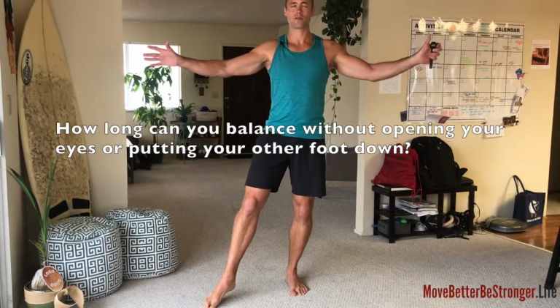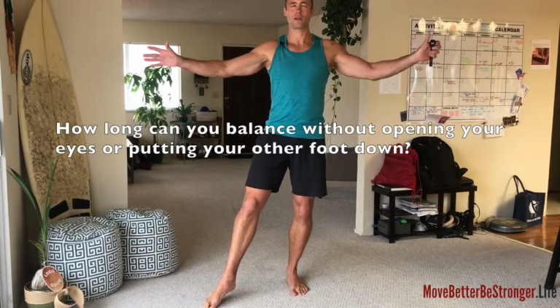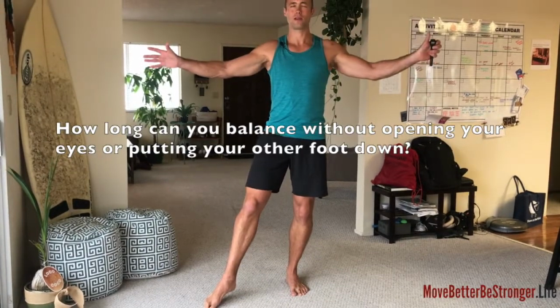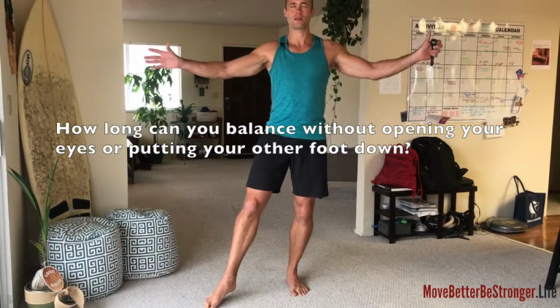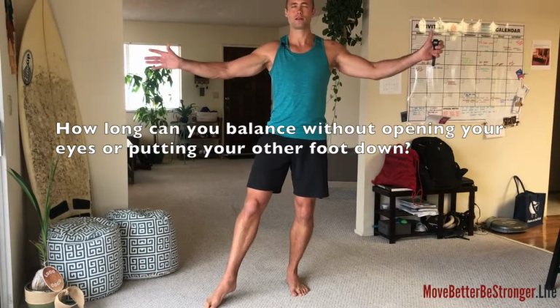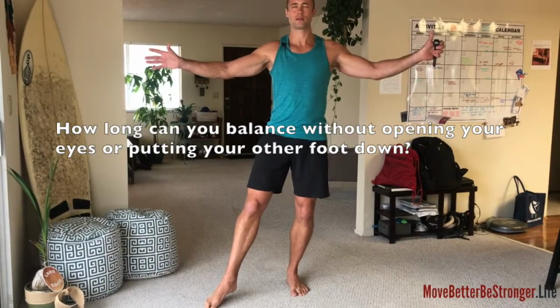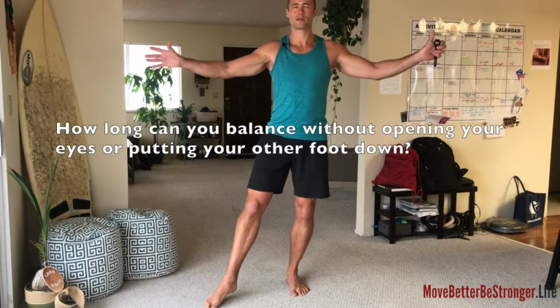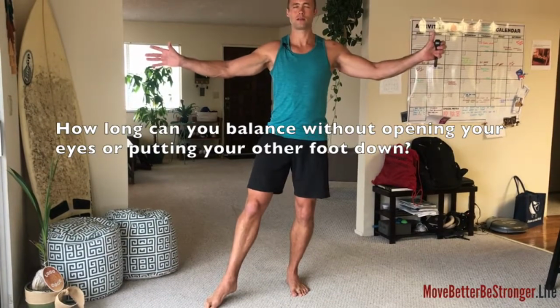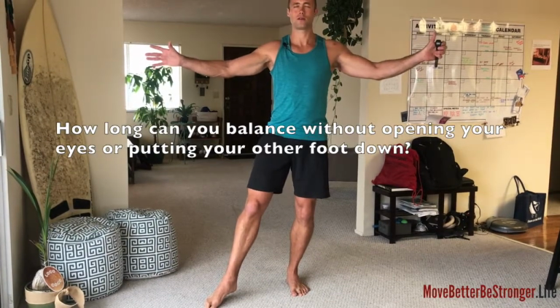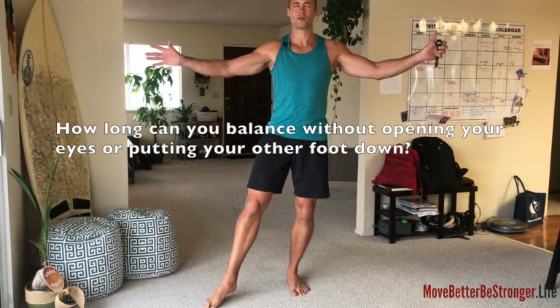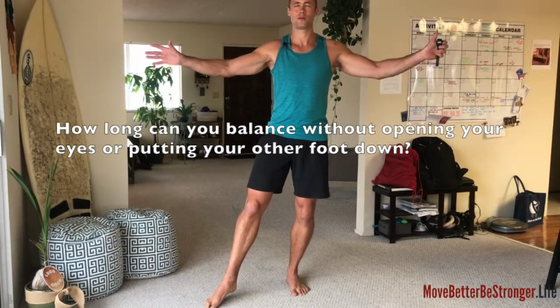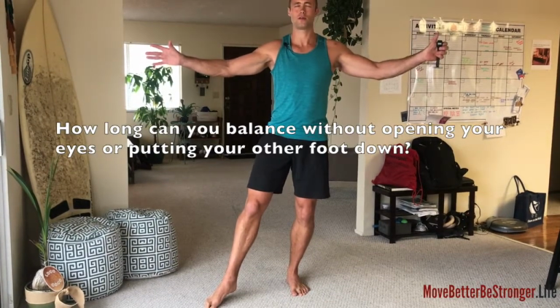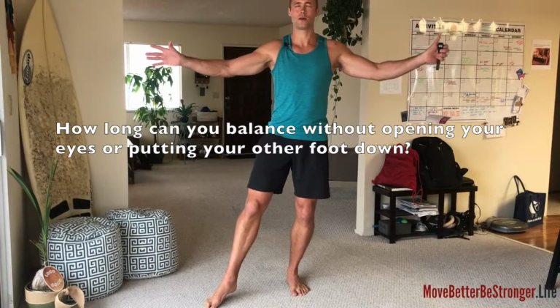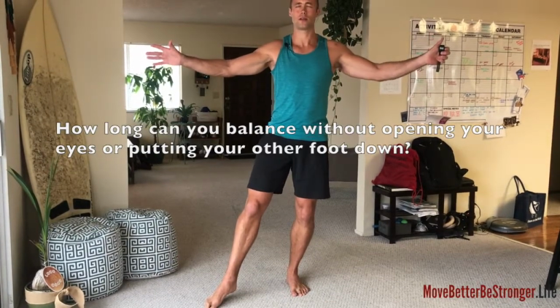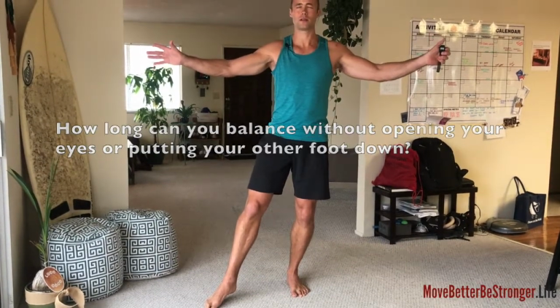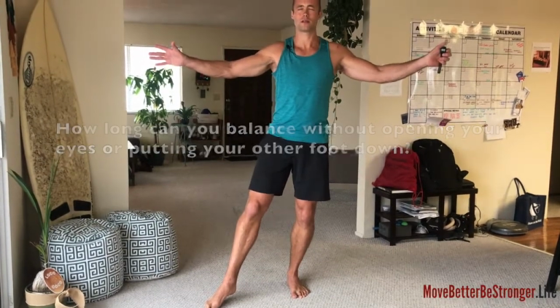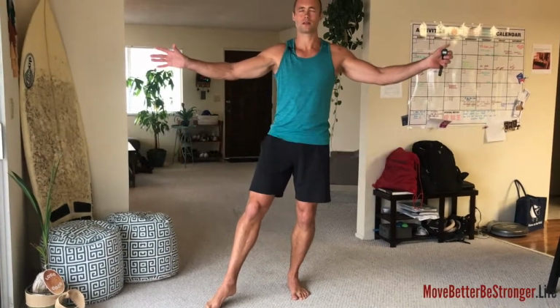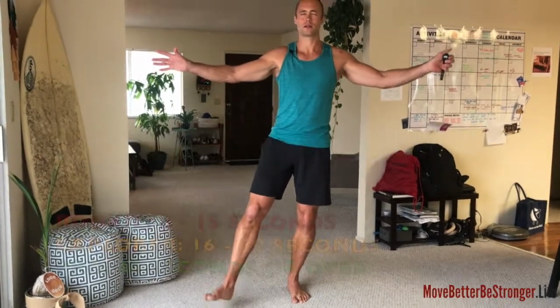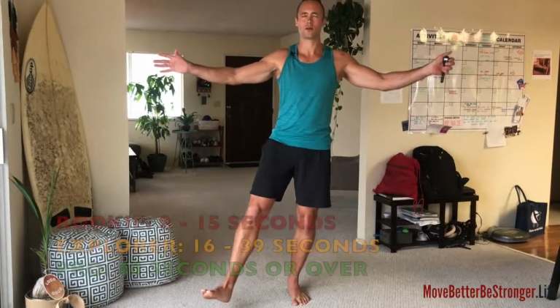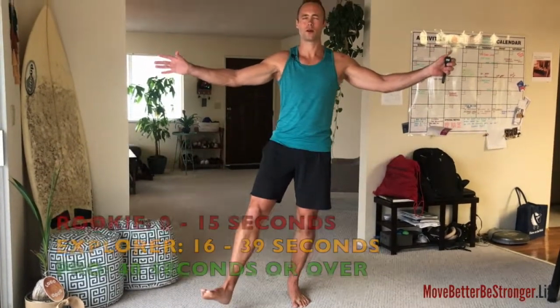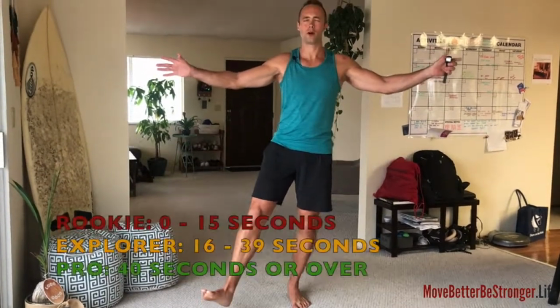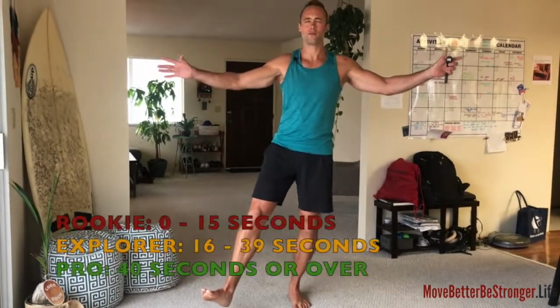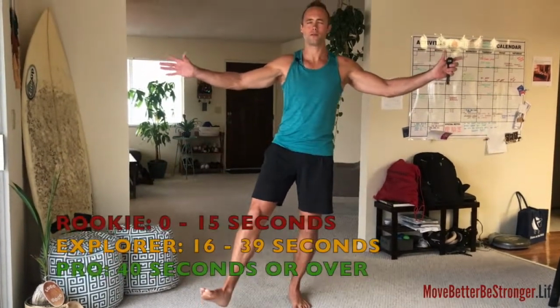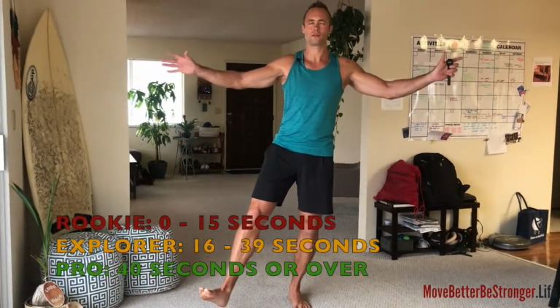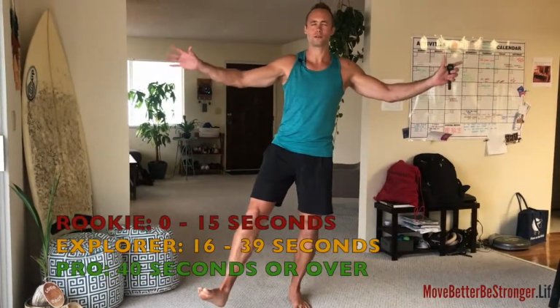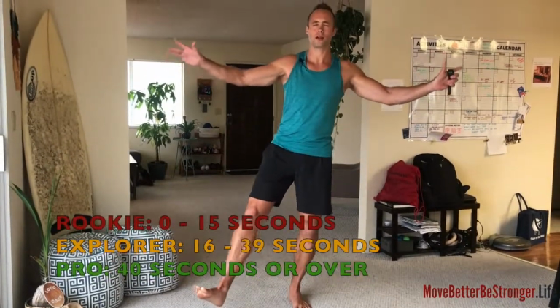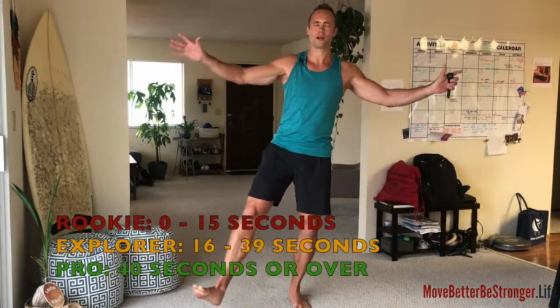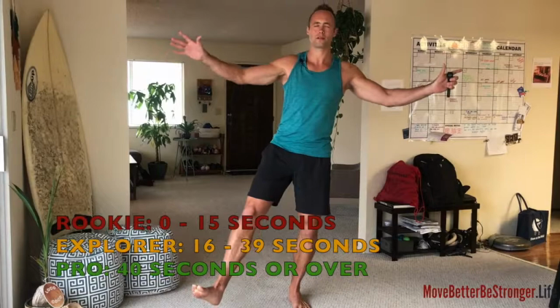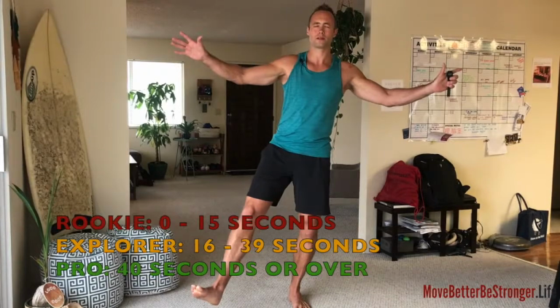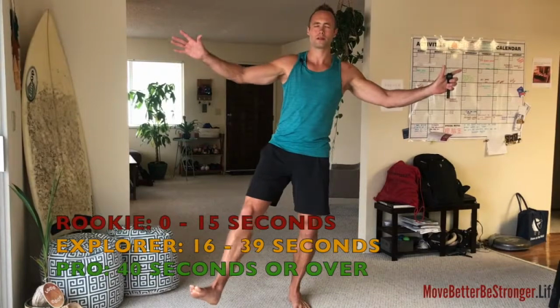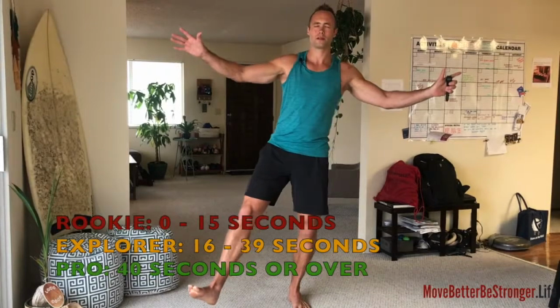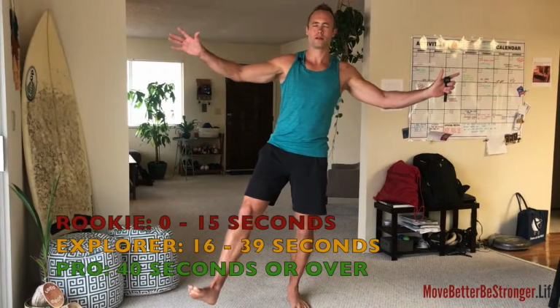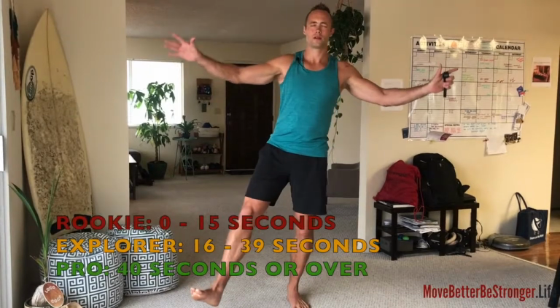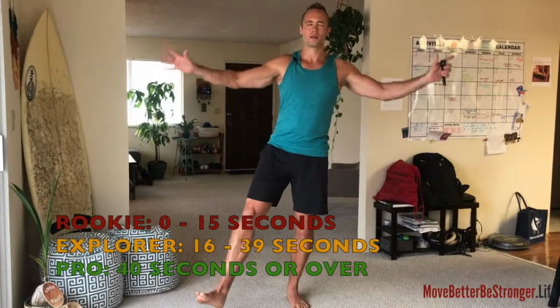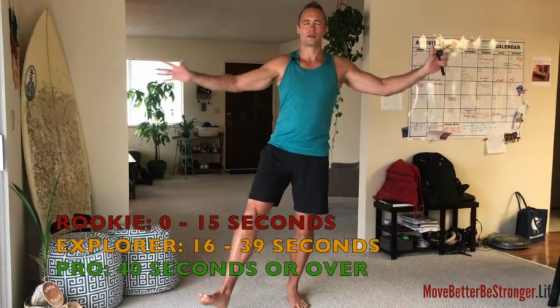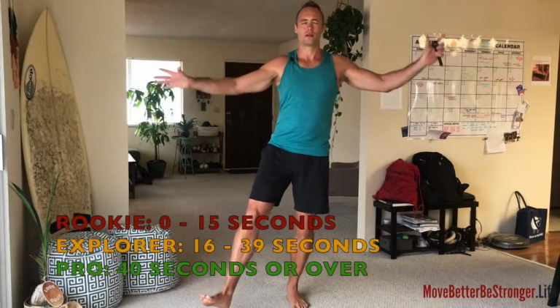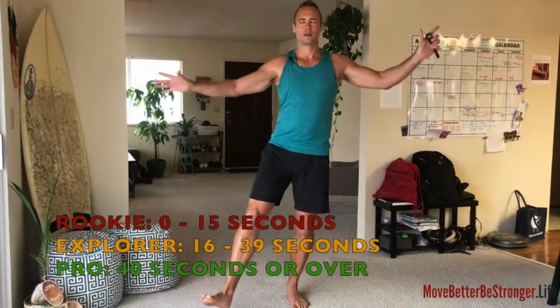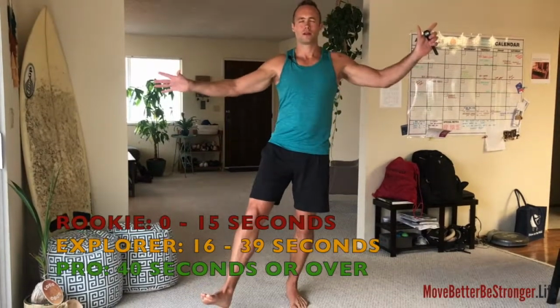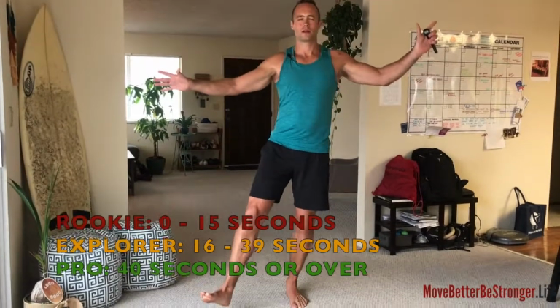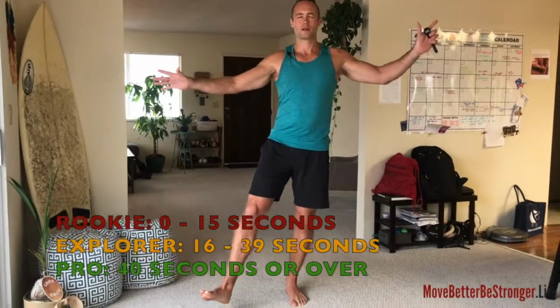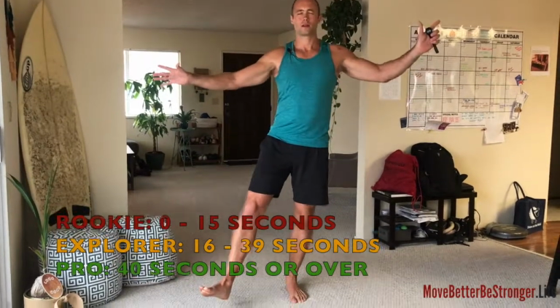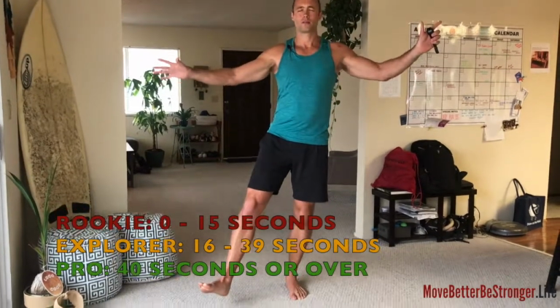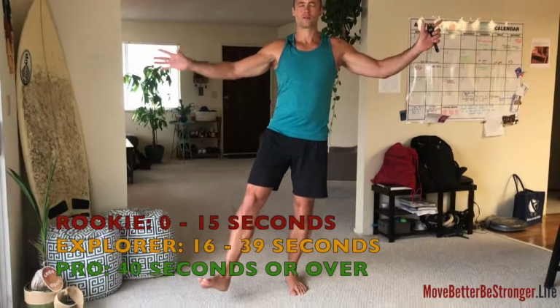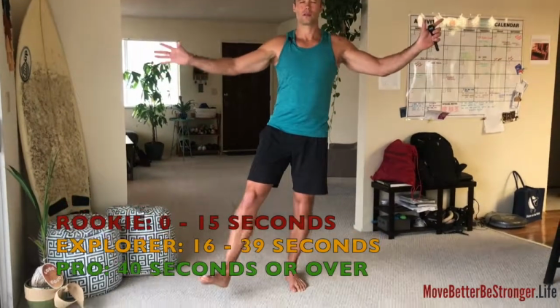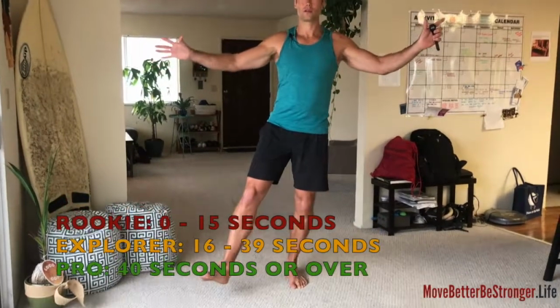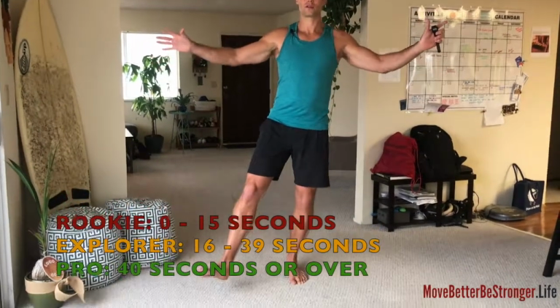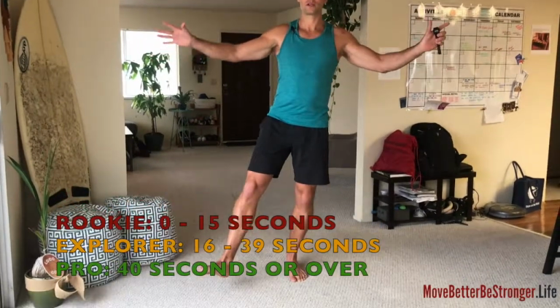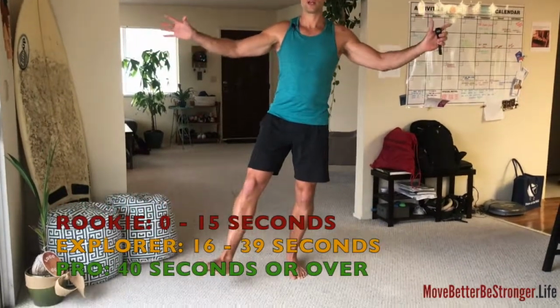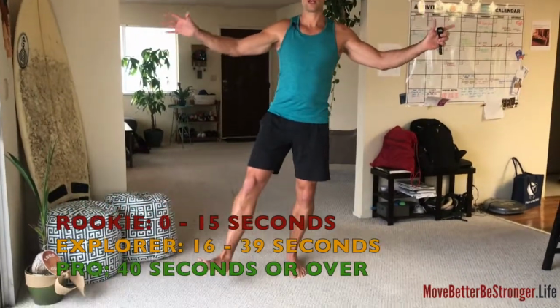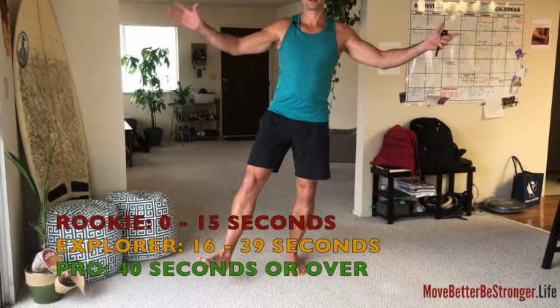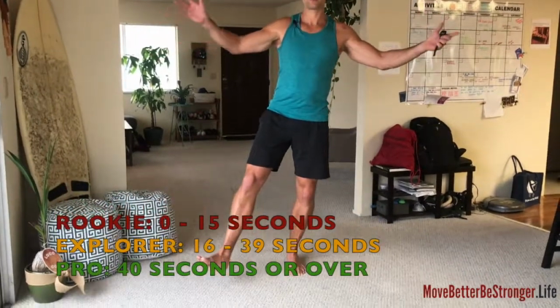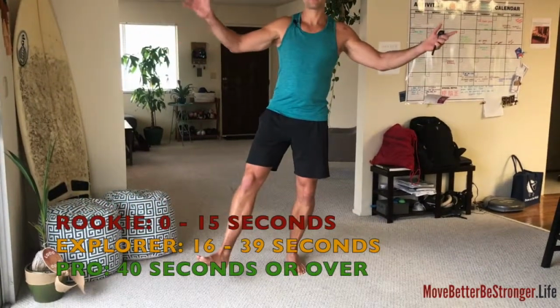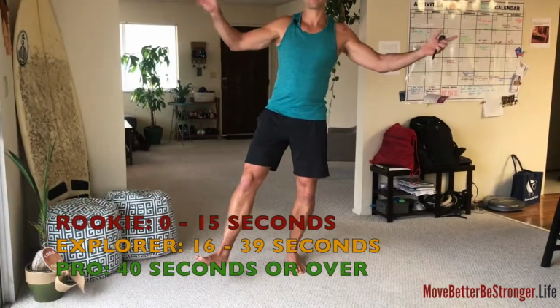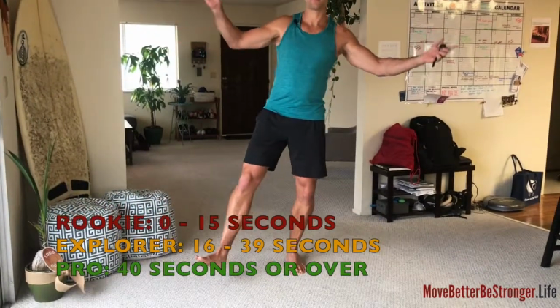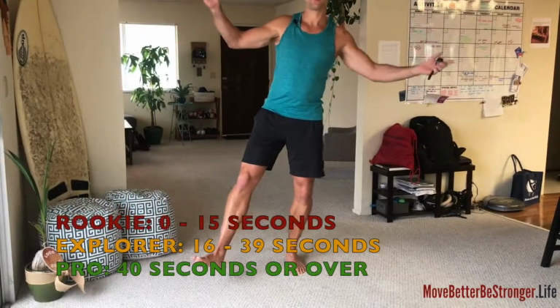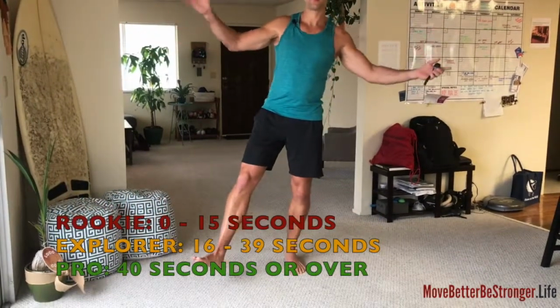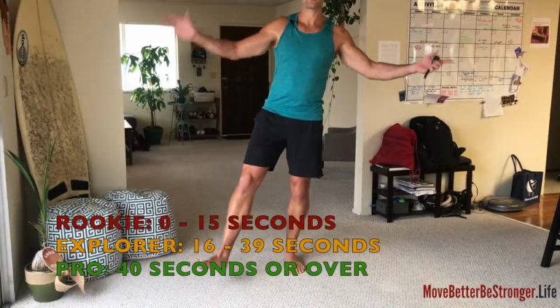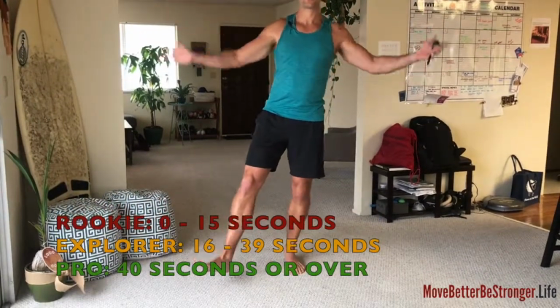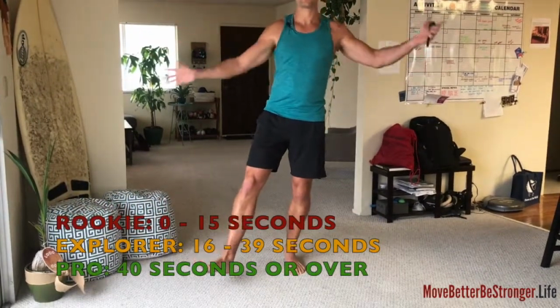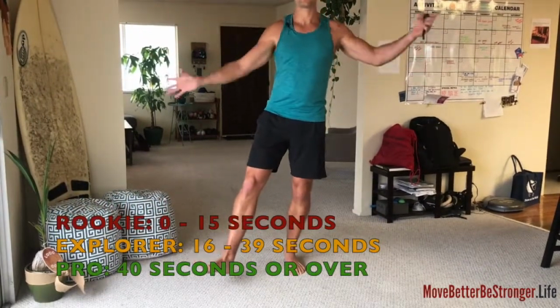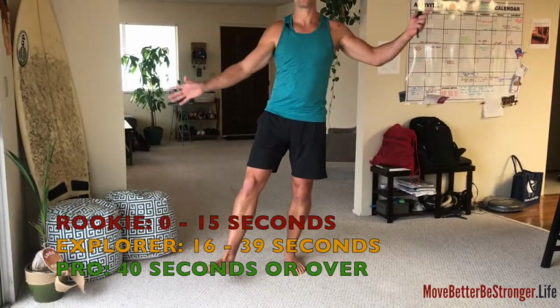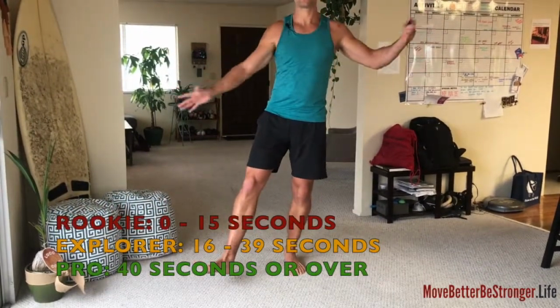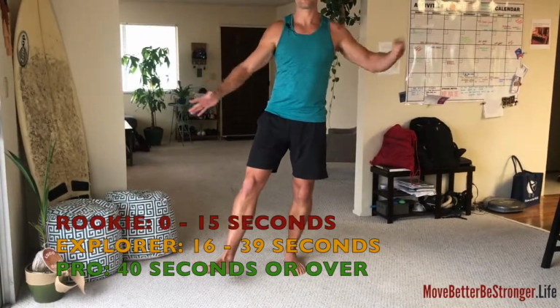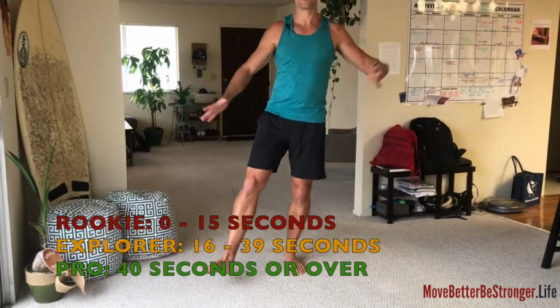Three, two, one, toe off and start. Go for as long as you can, focus on your breath.